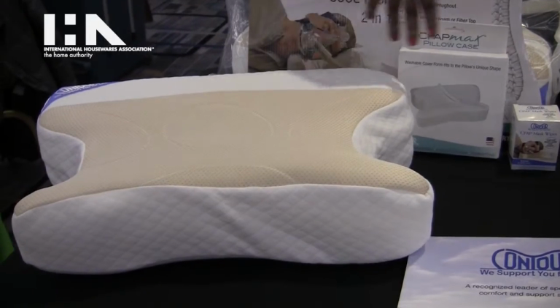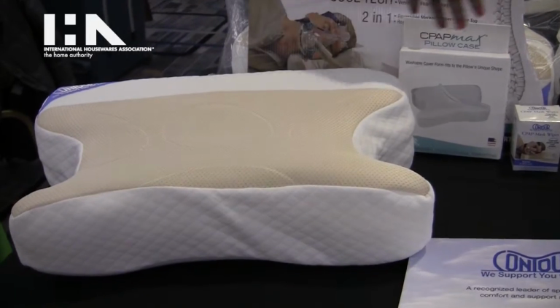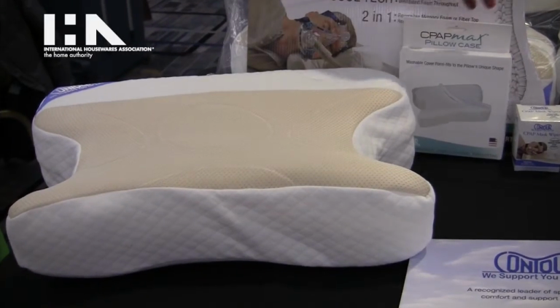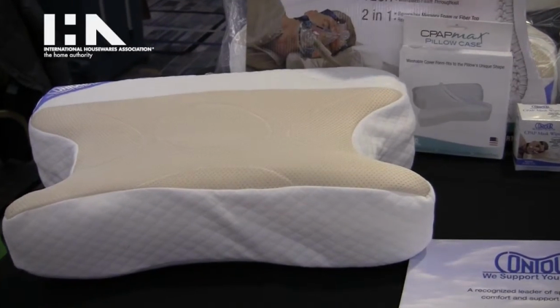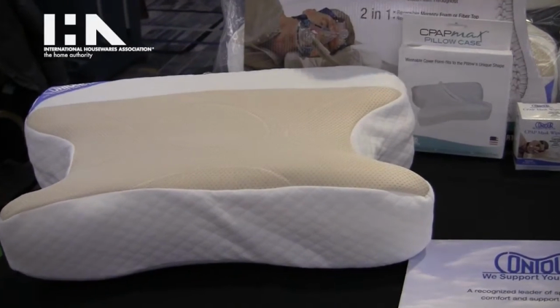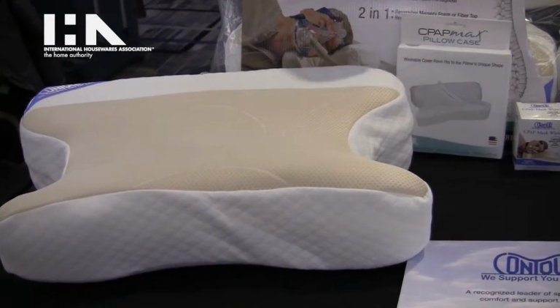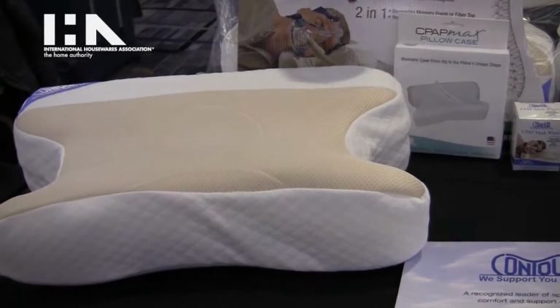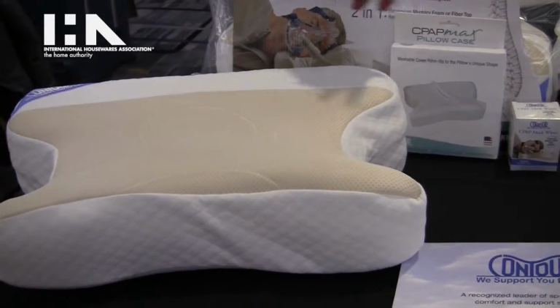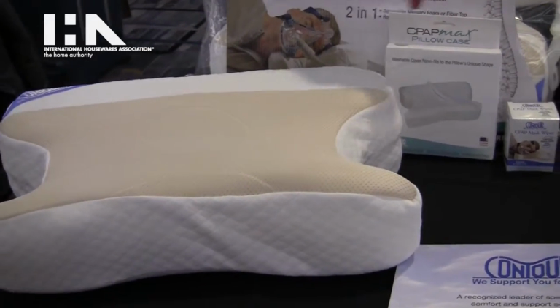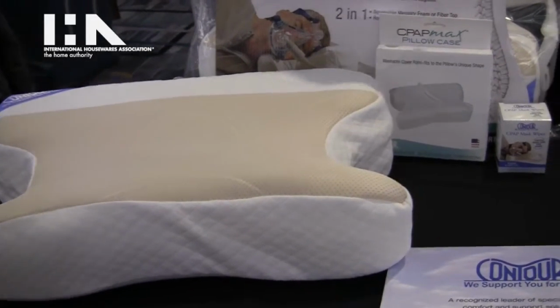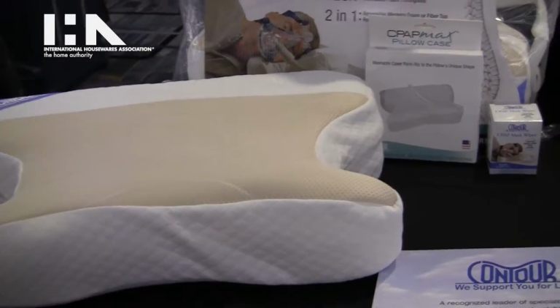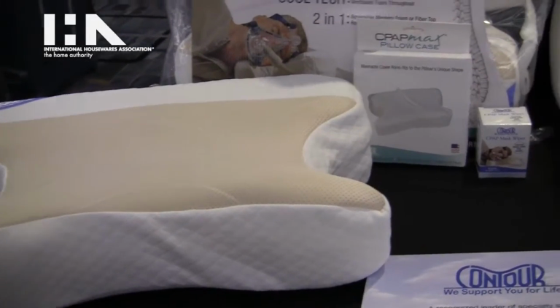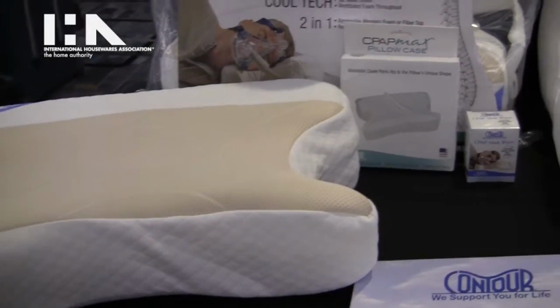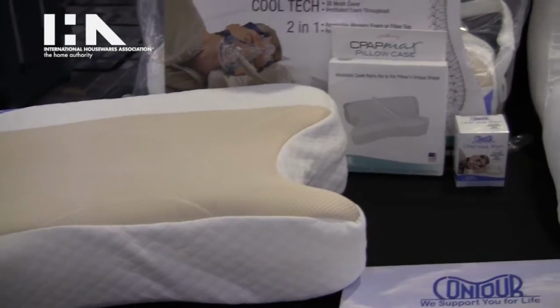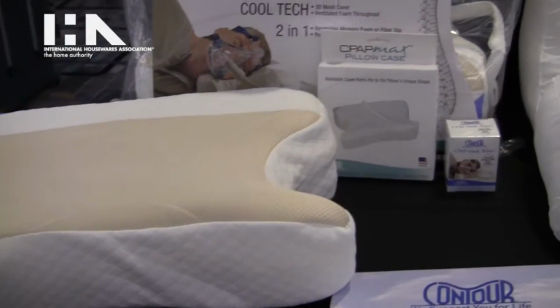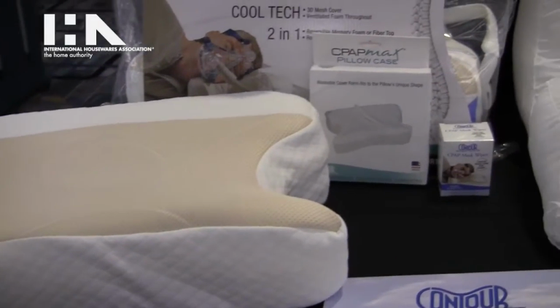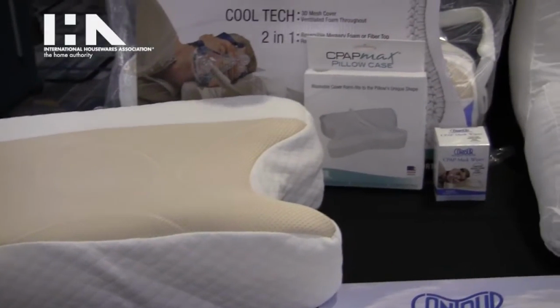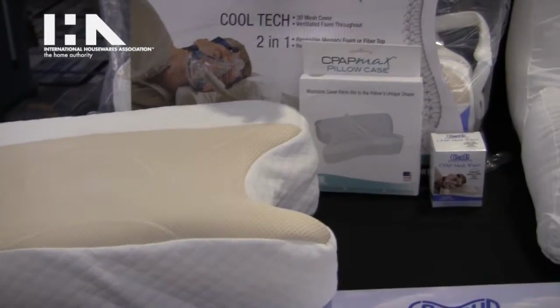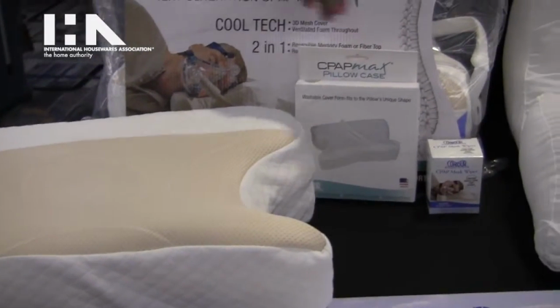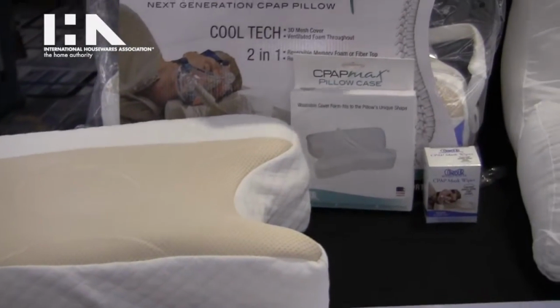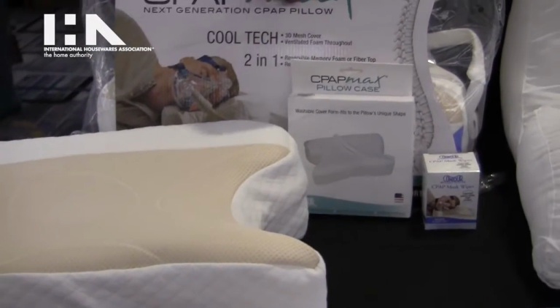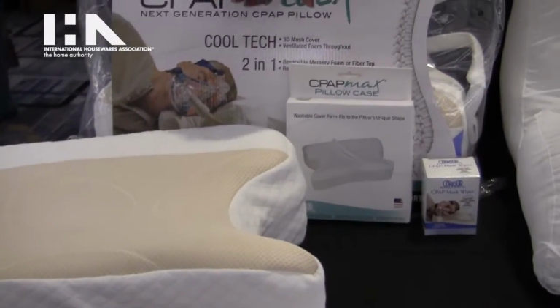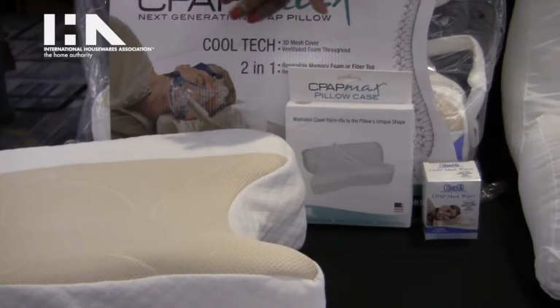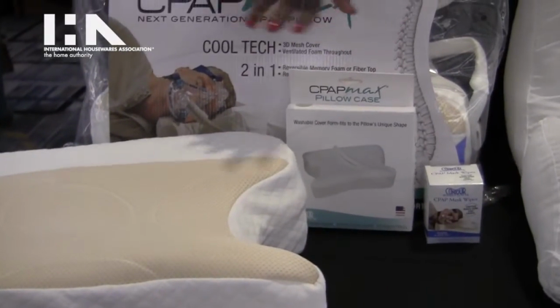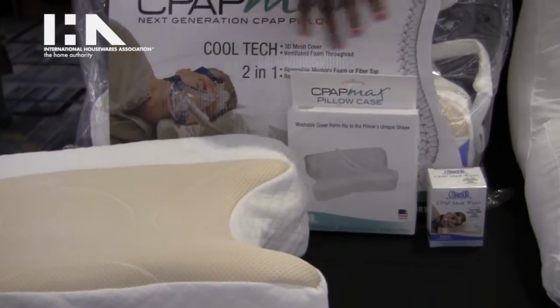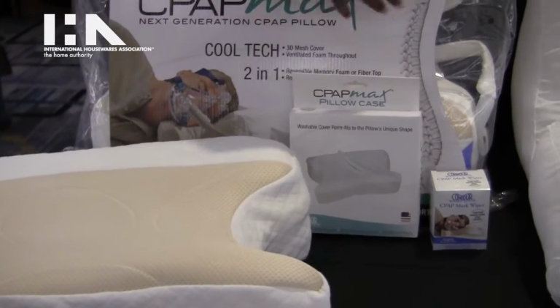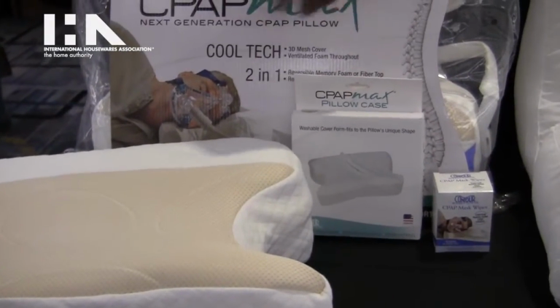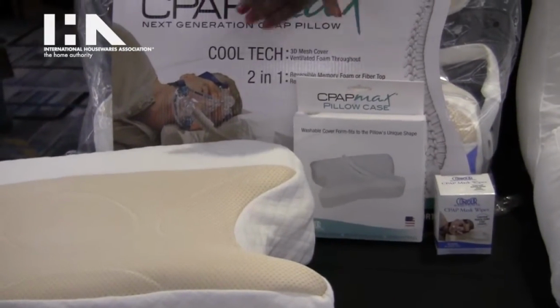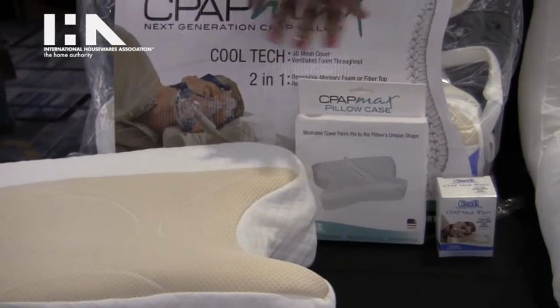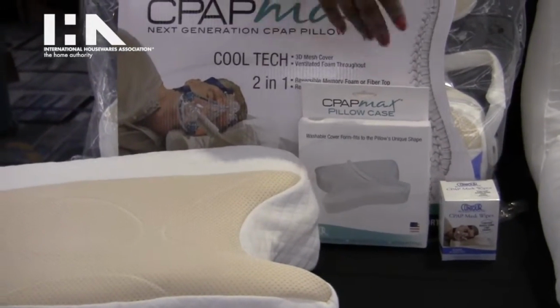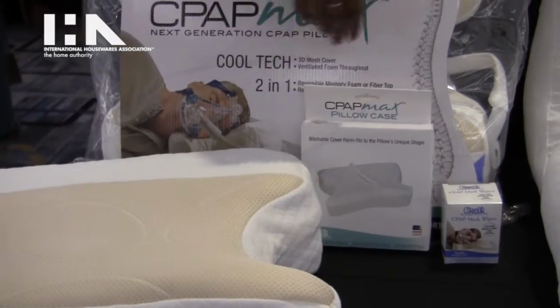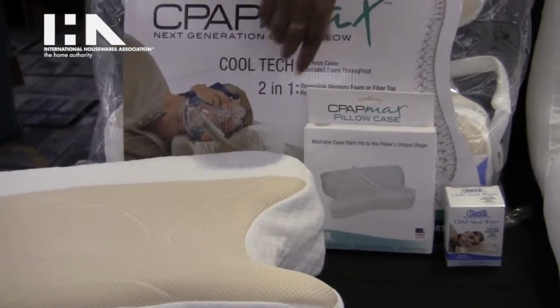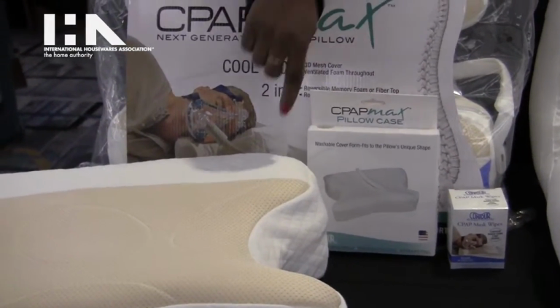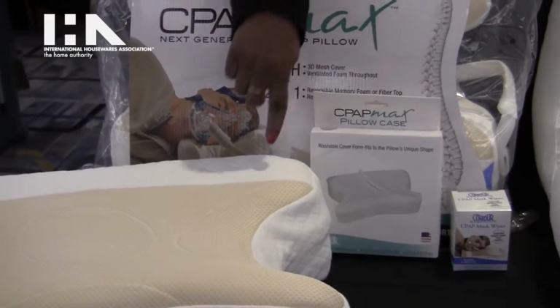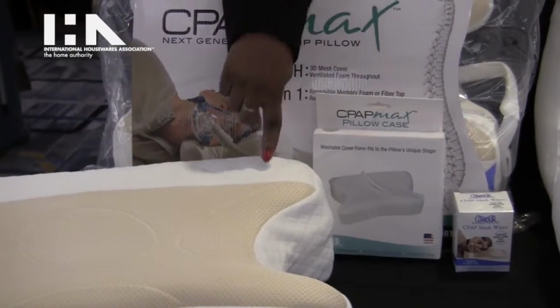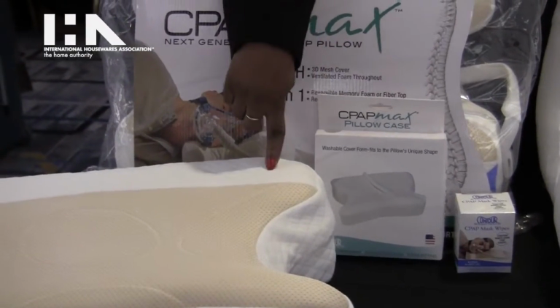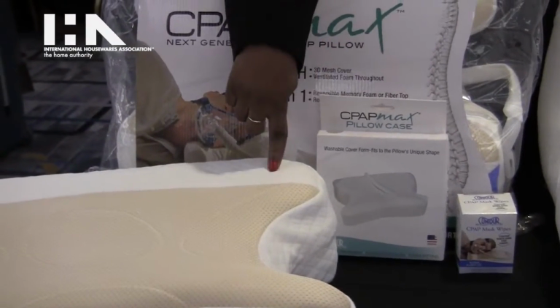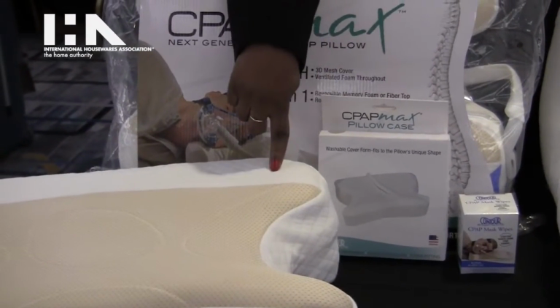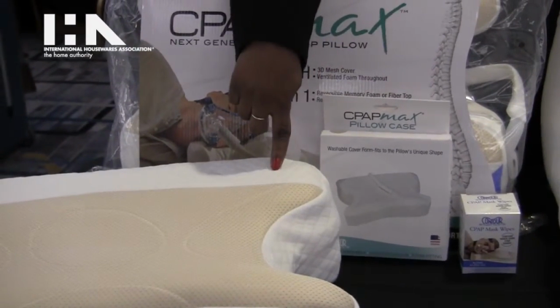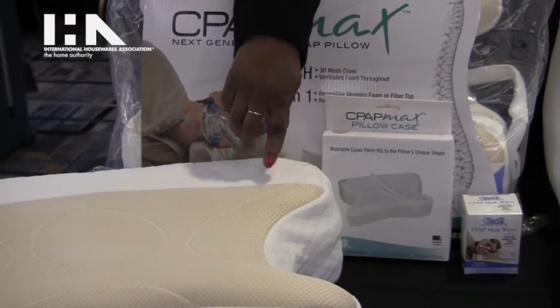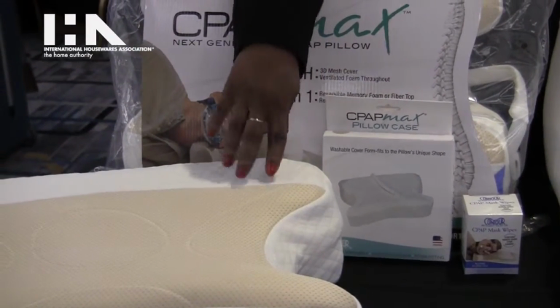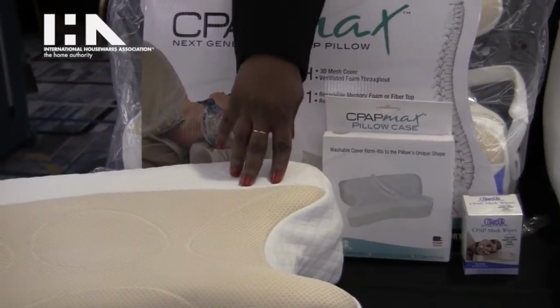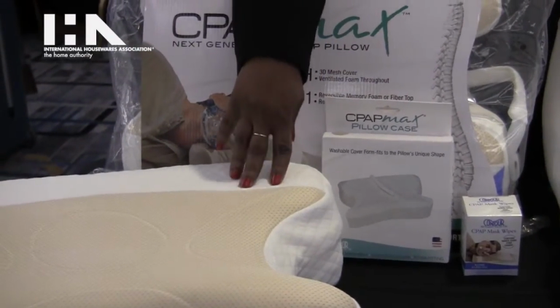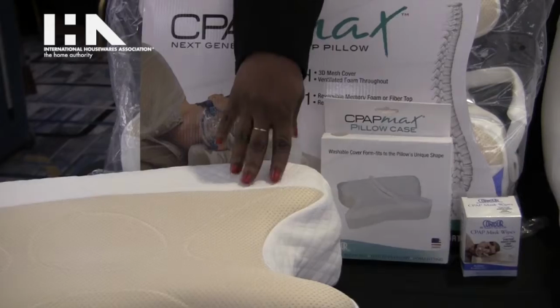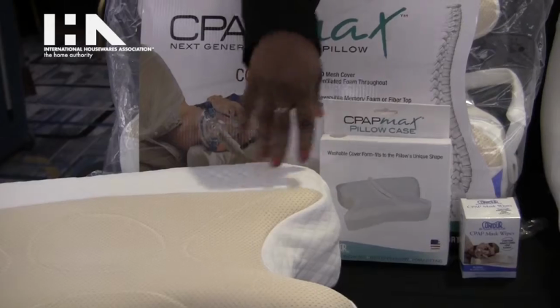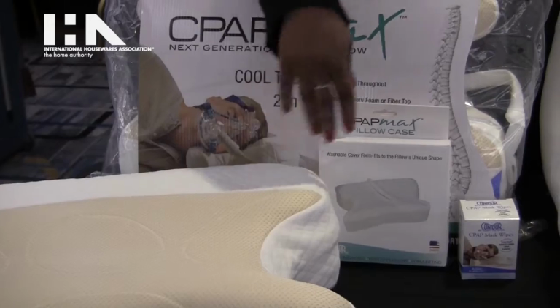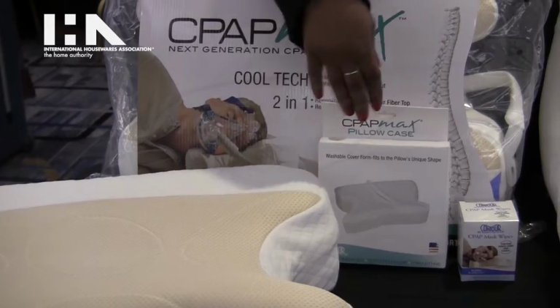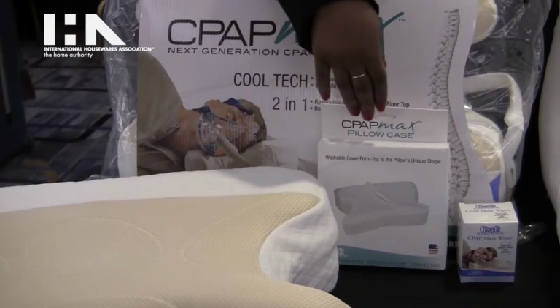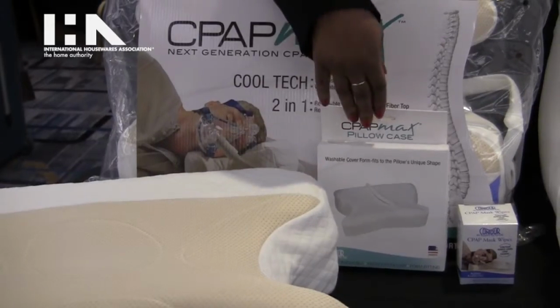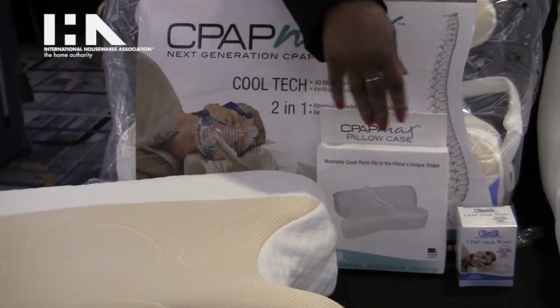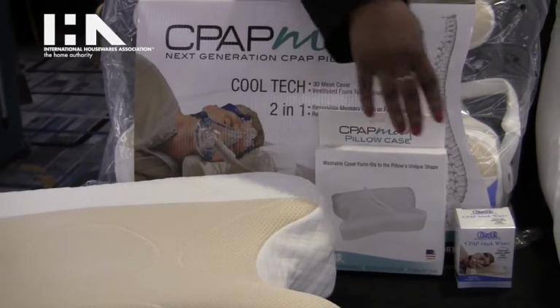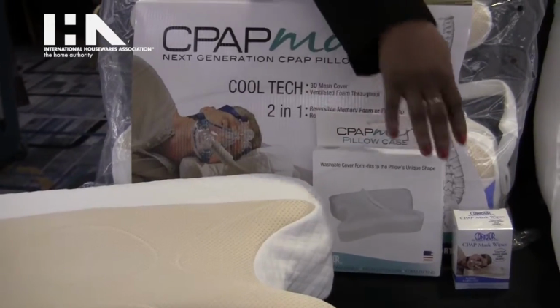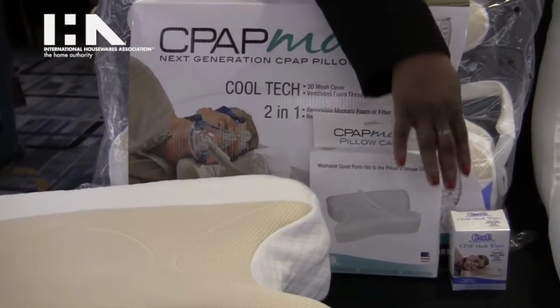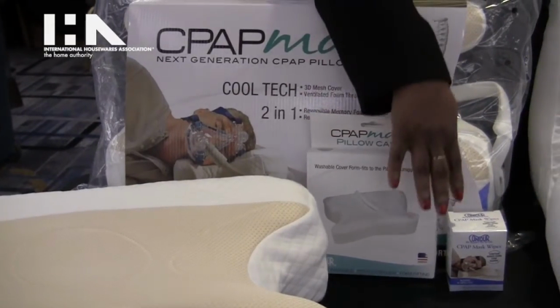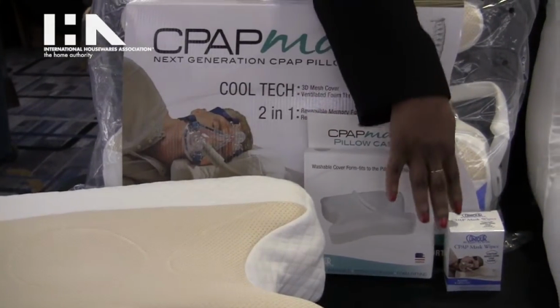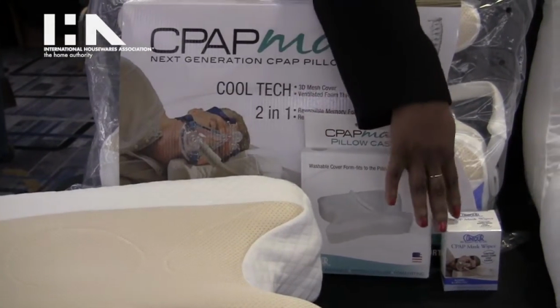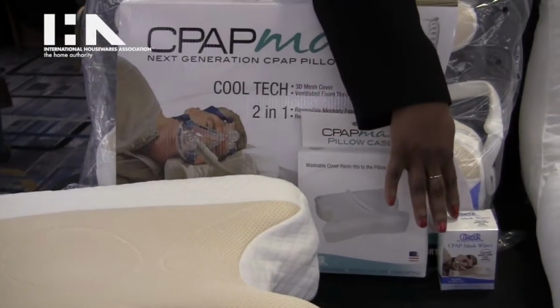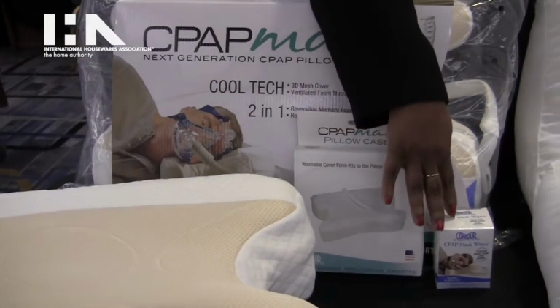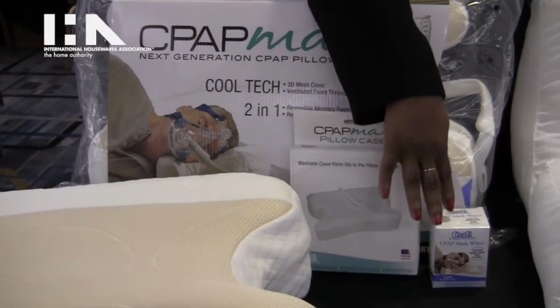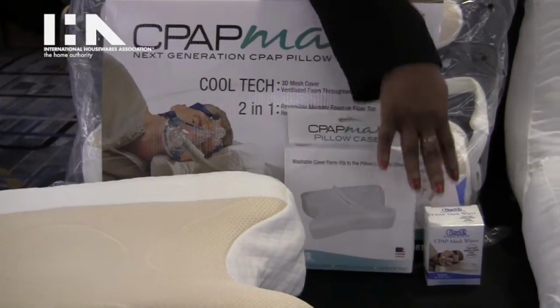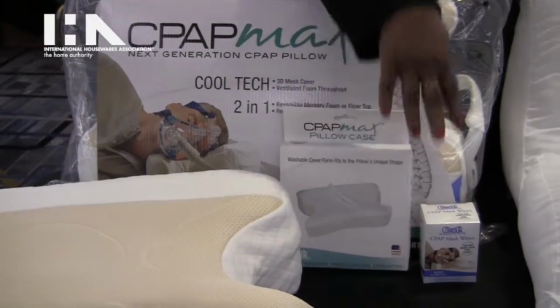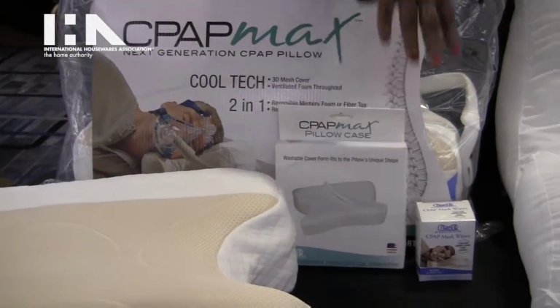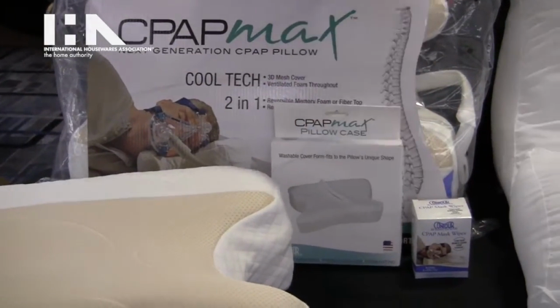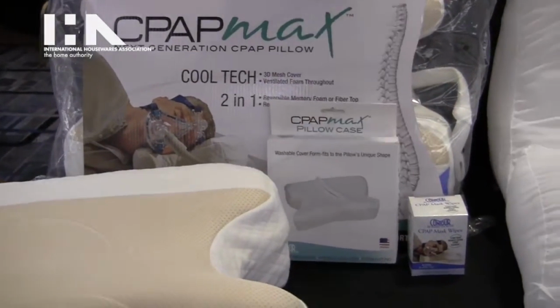We have a variety of products around the portfolio. We've got the pillow, we've got wipes, and we've got masks.